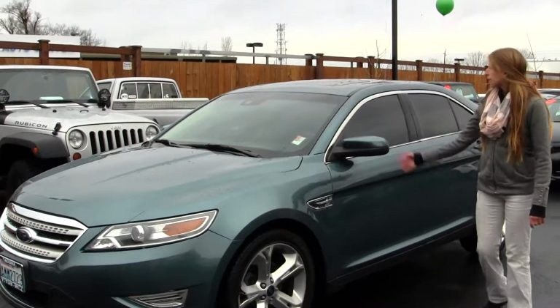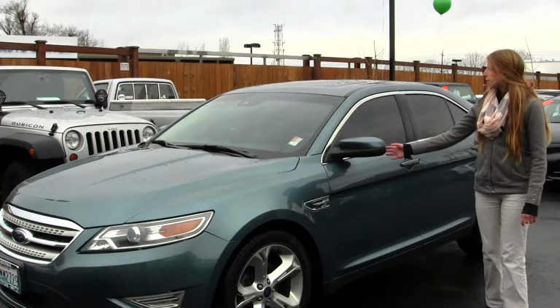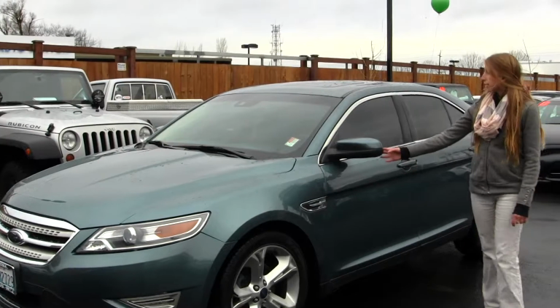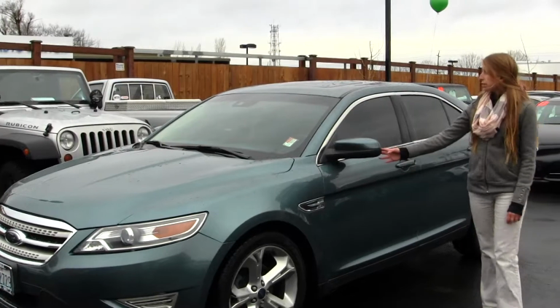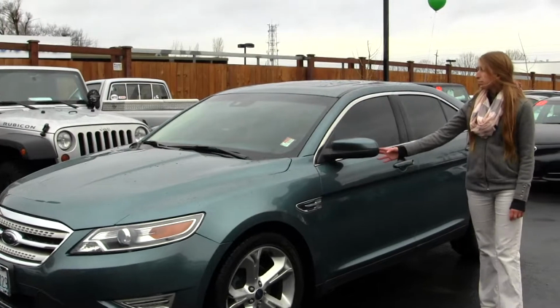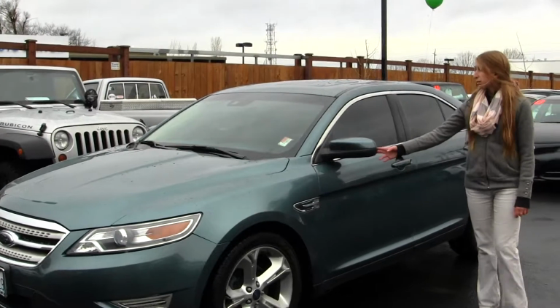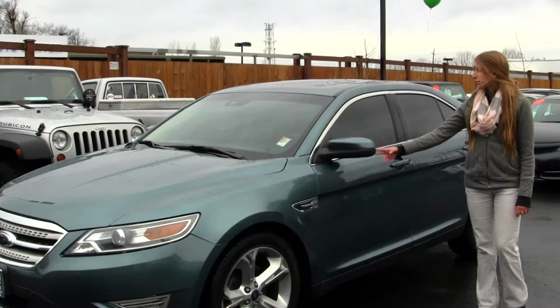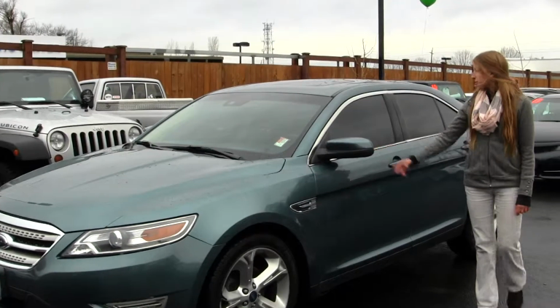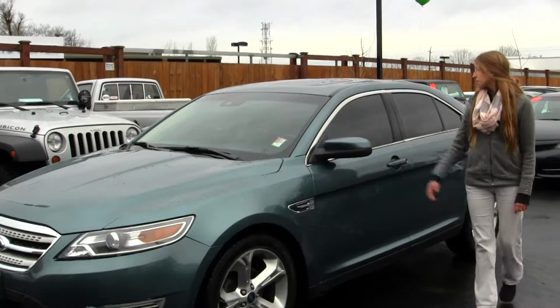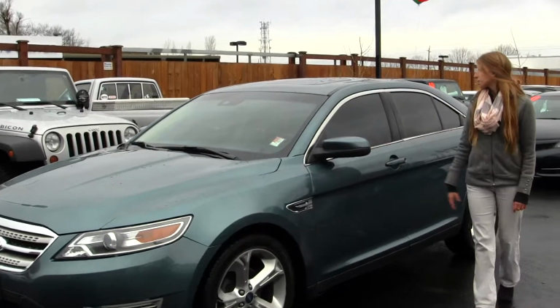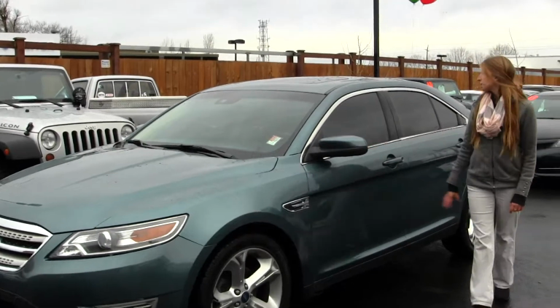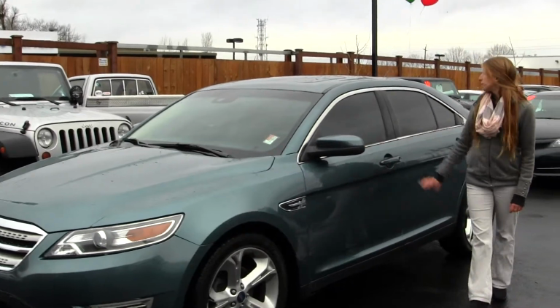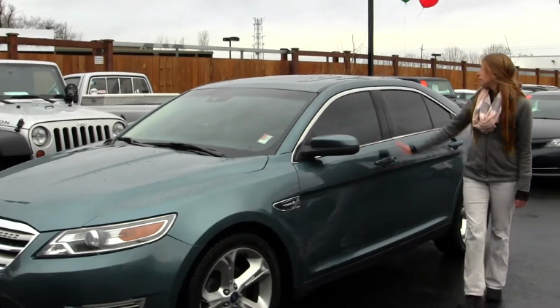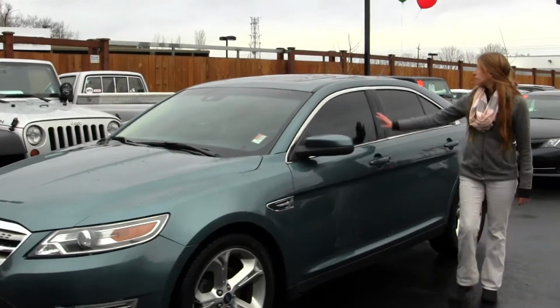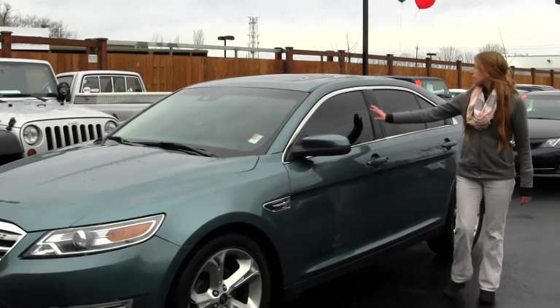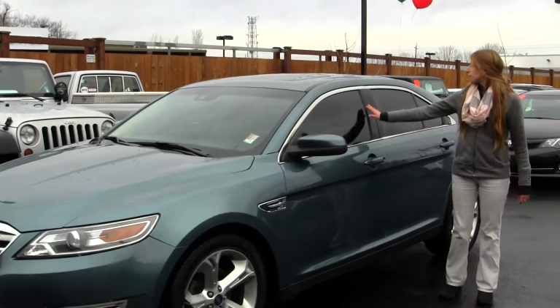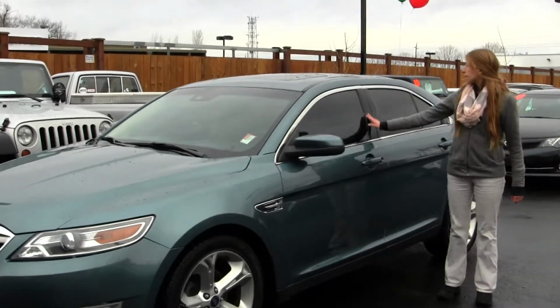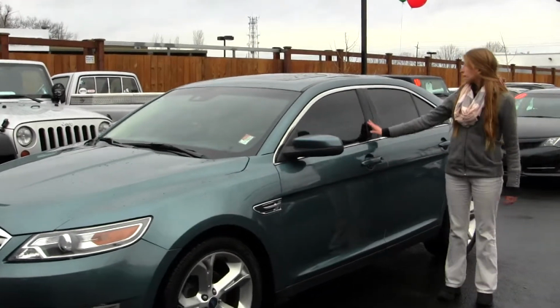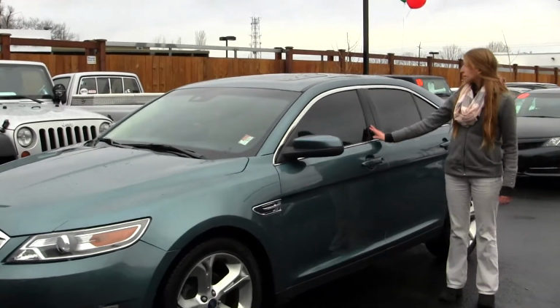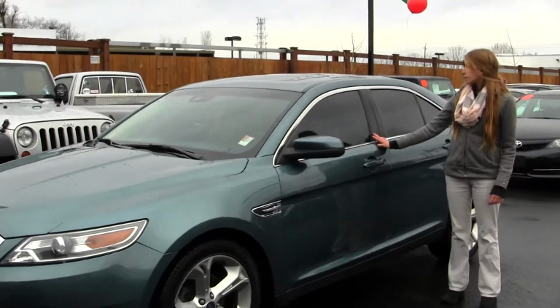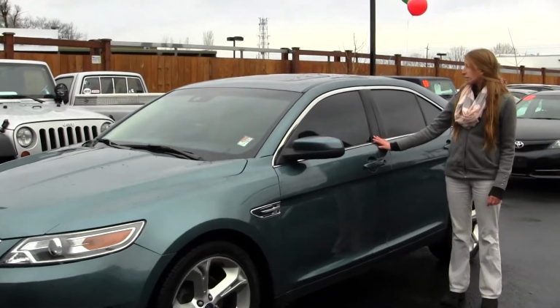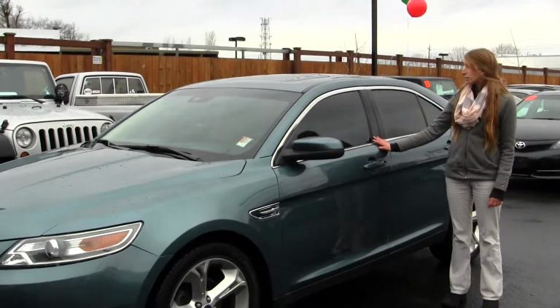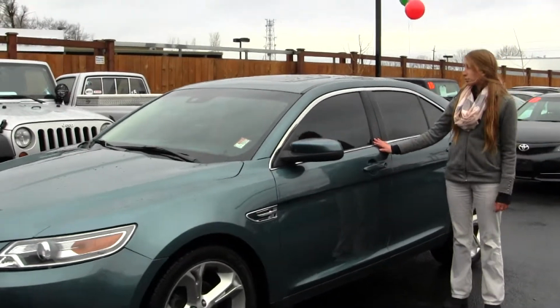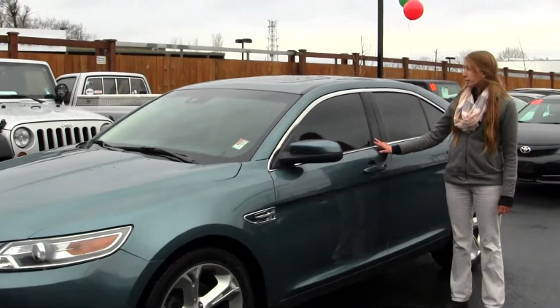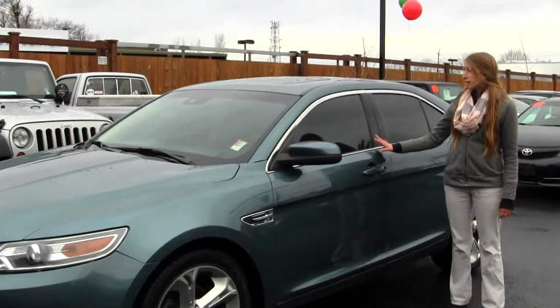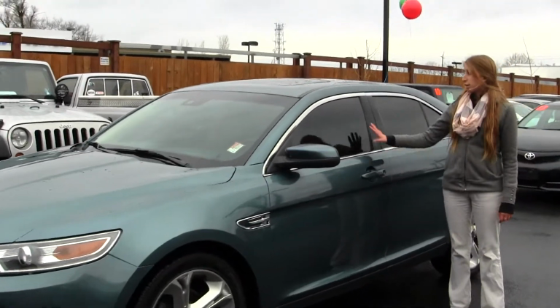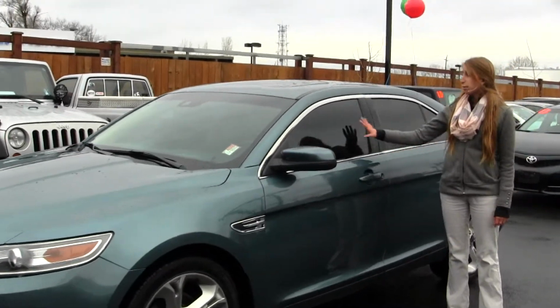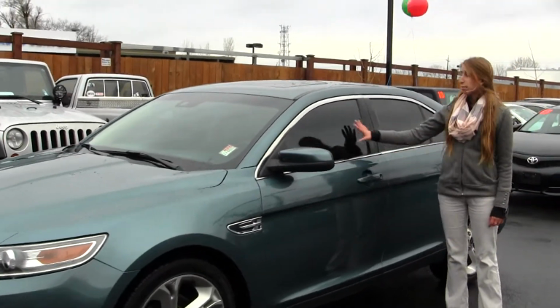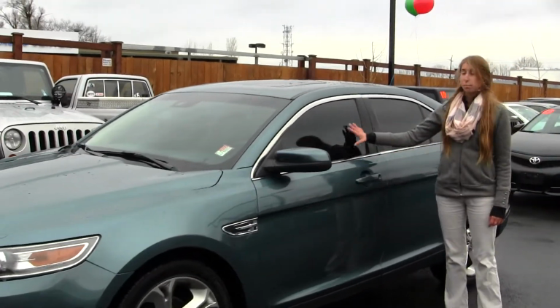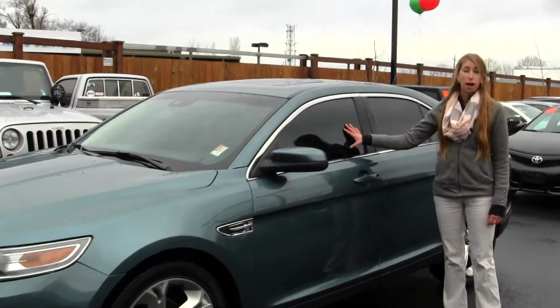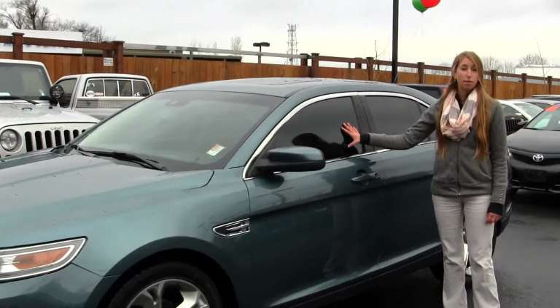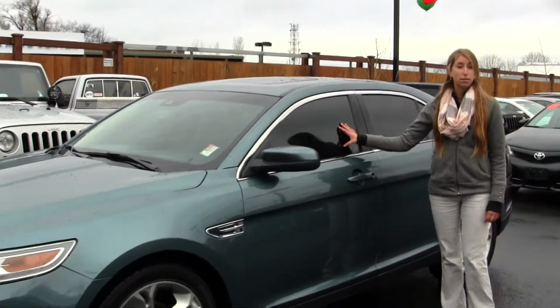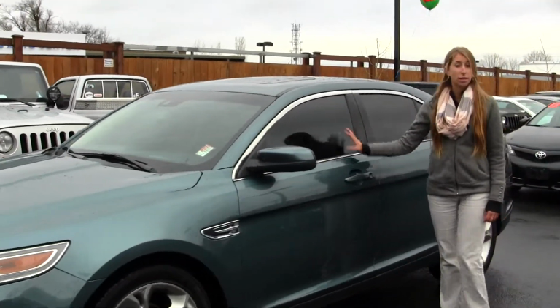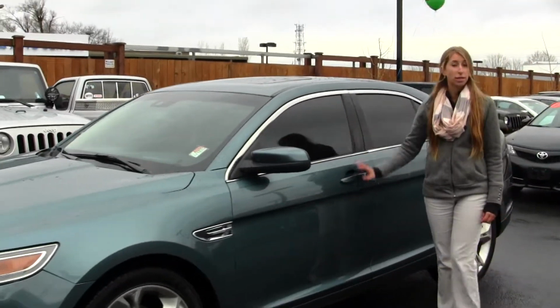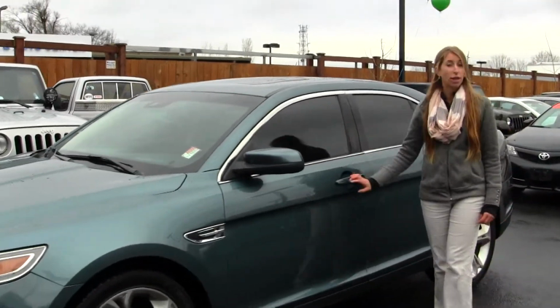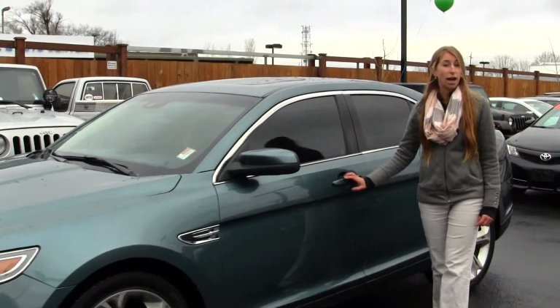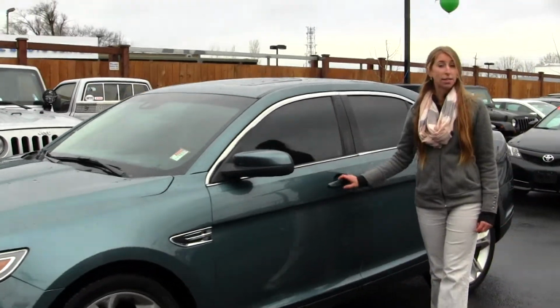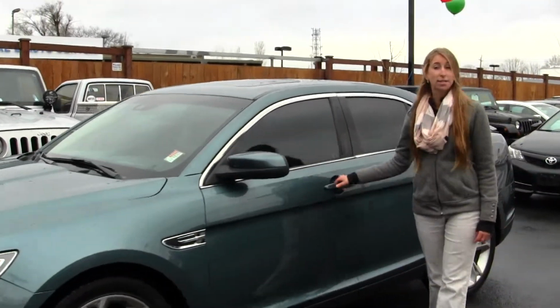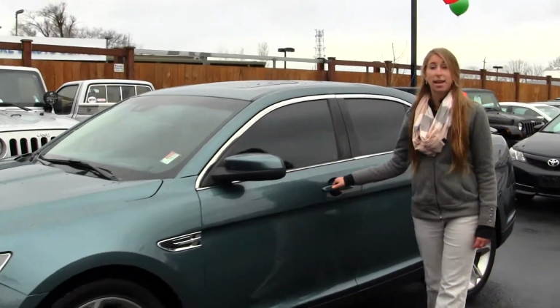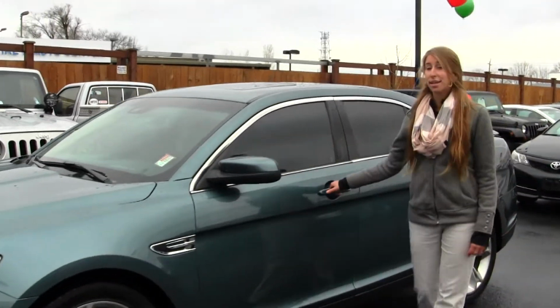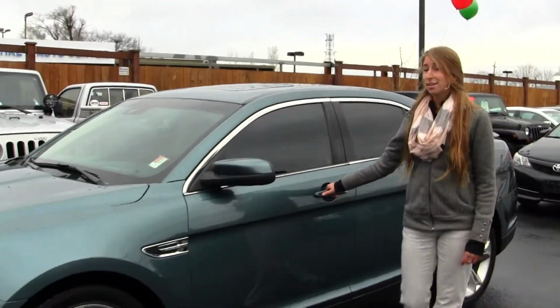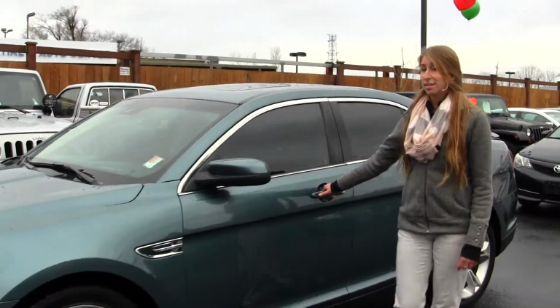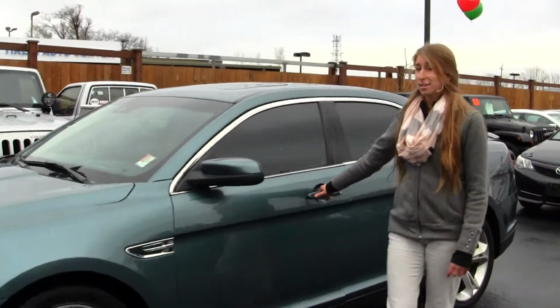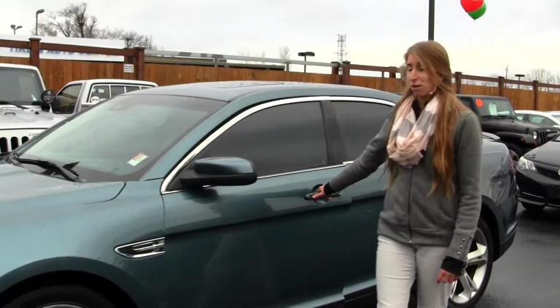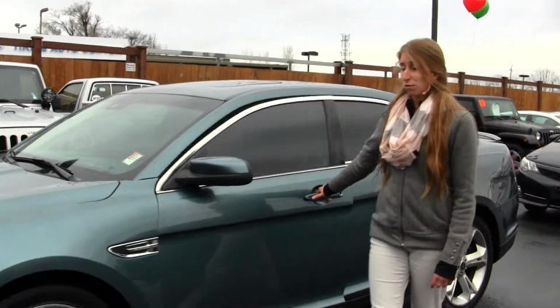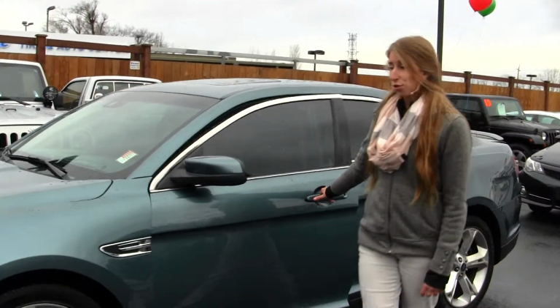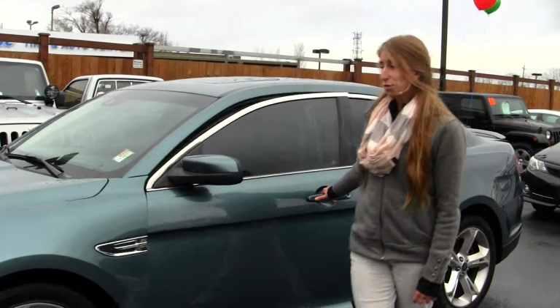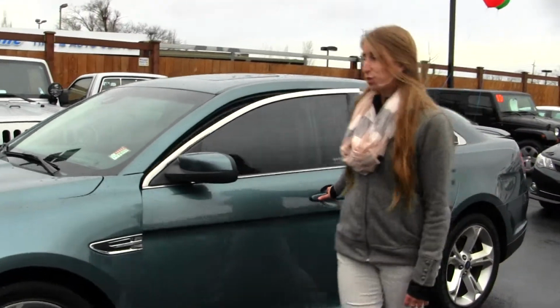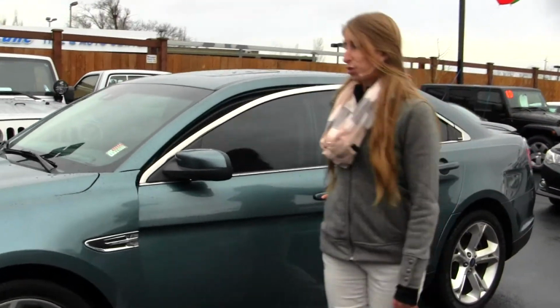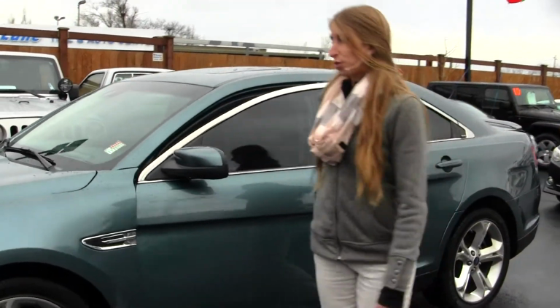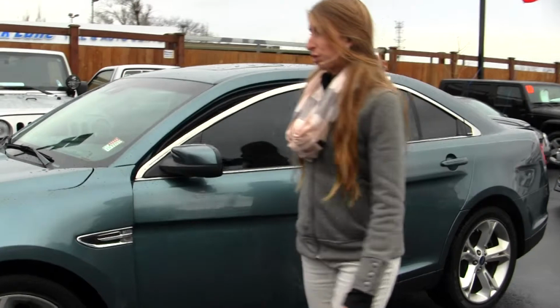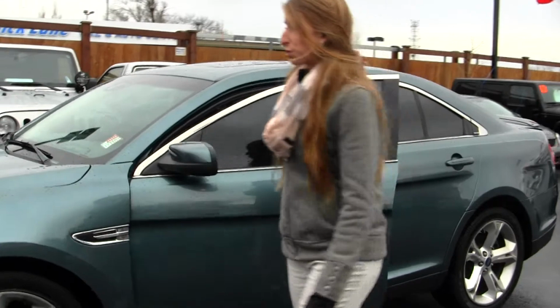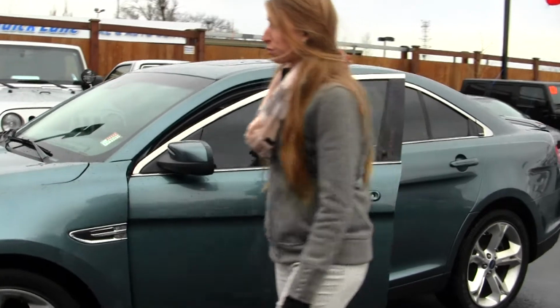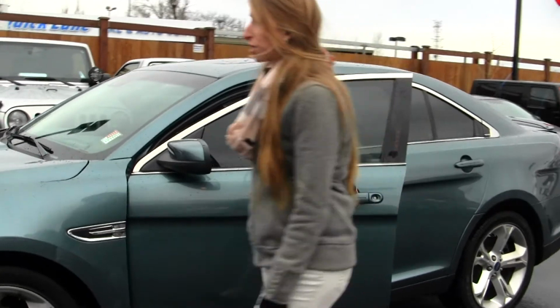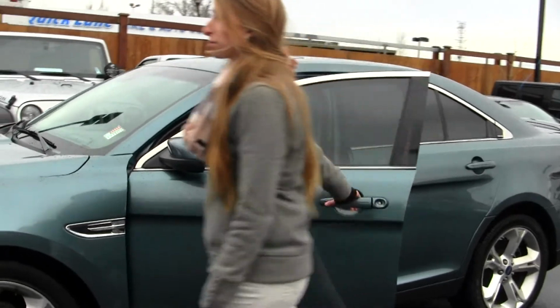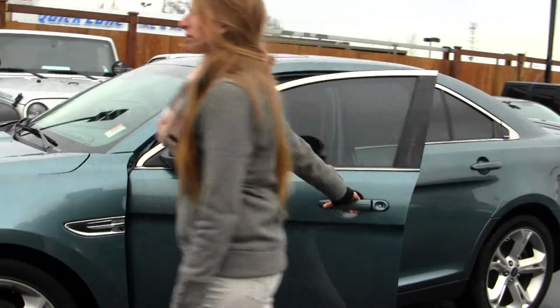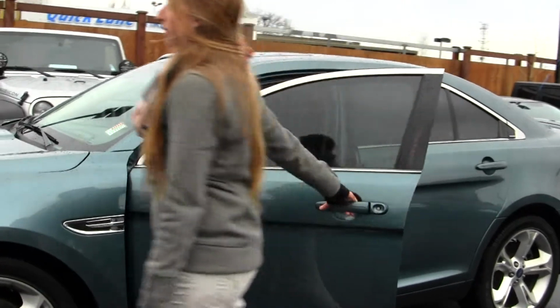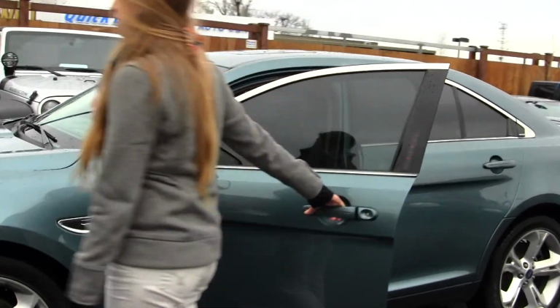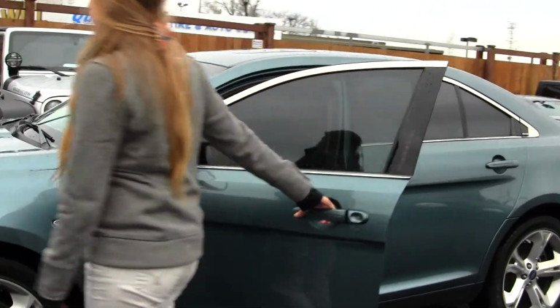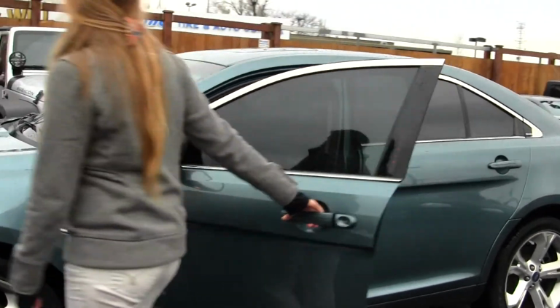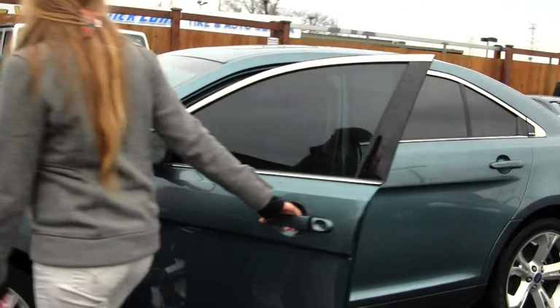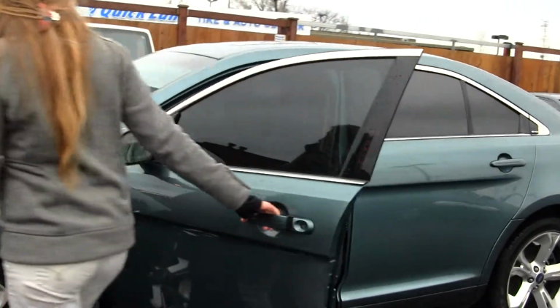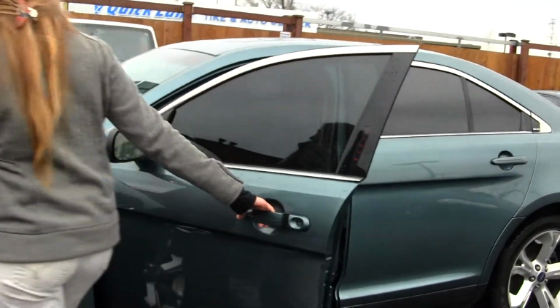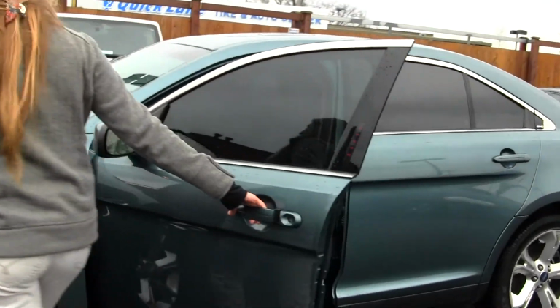It has heated mirrors, keyless entry, privacy glass, and a sunroof so you can enjoy those nice sunny days.